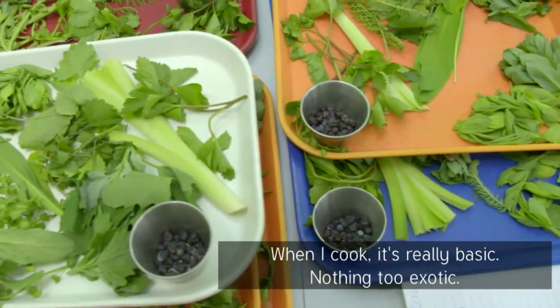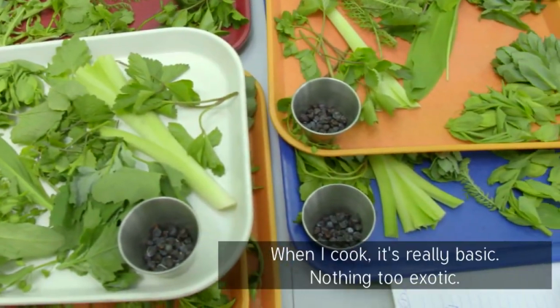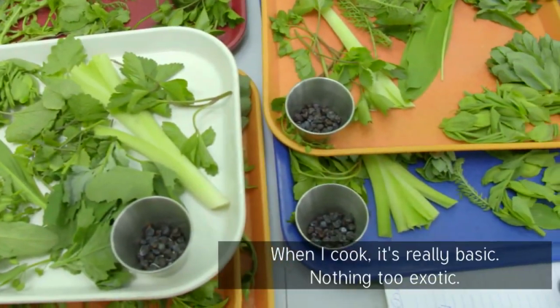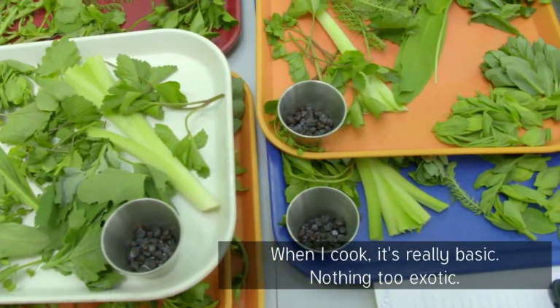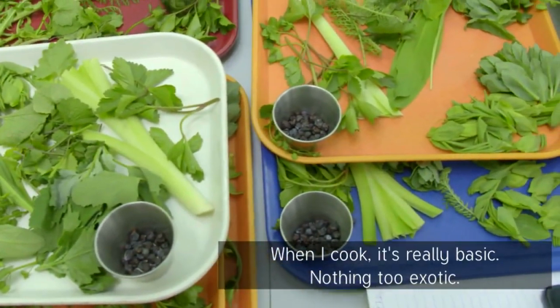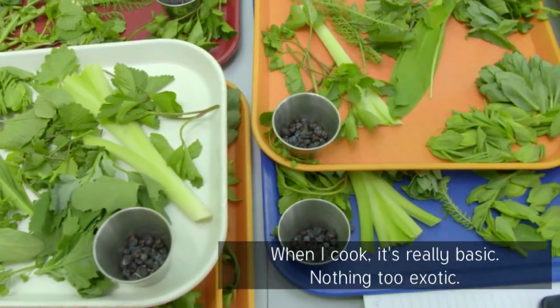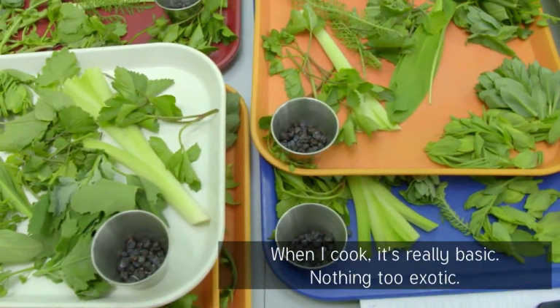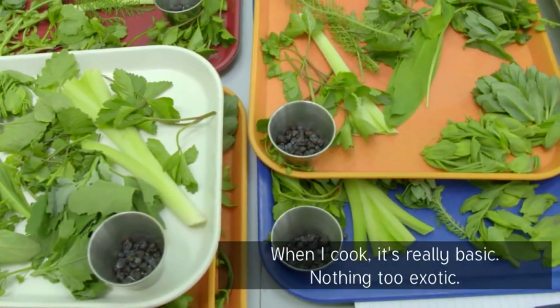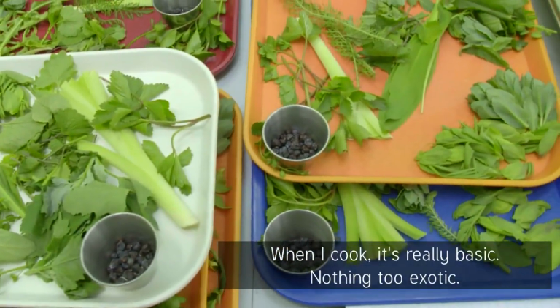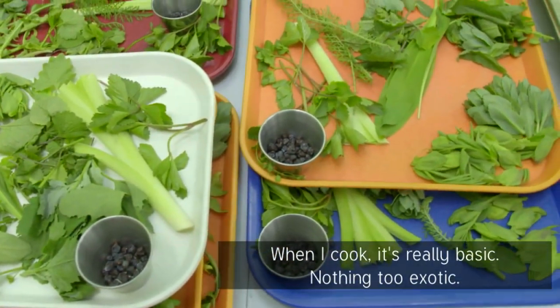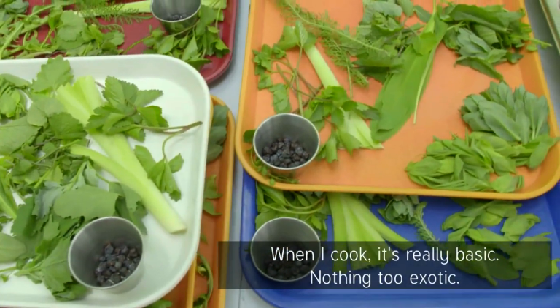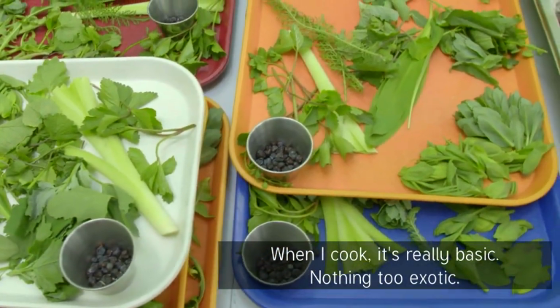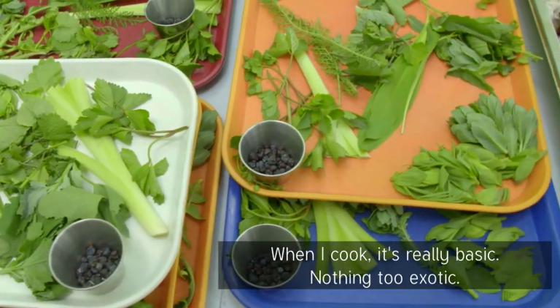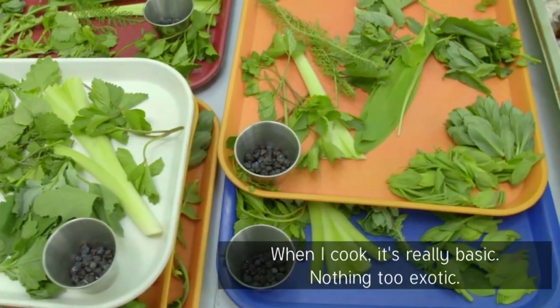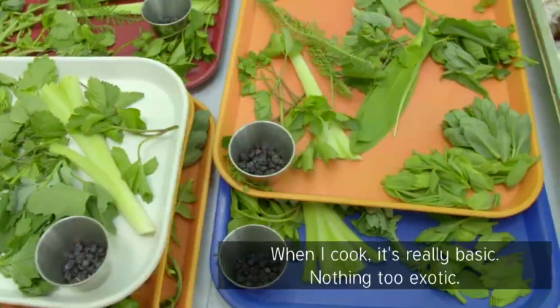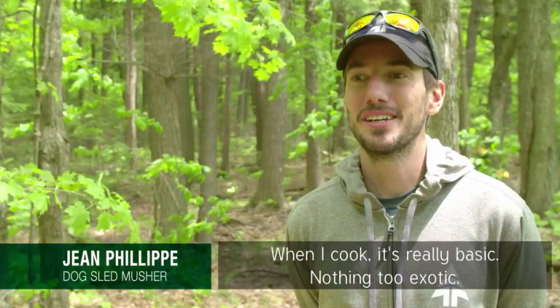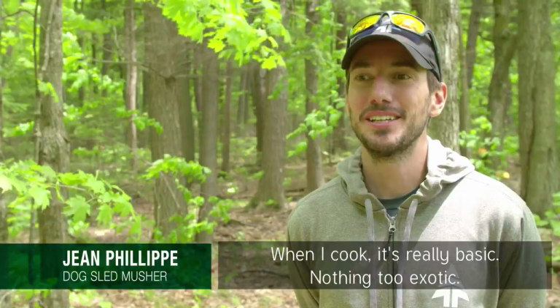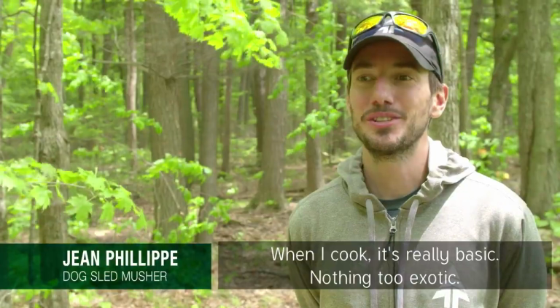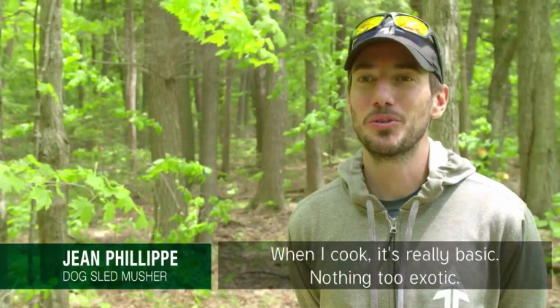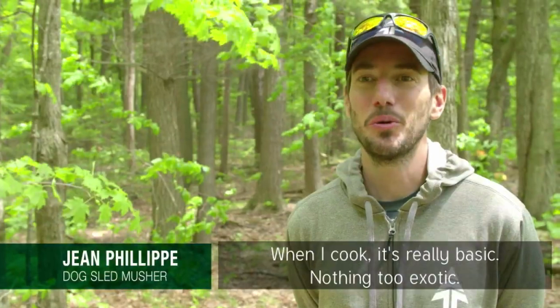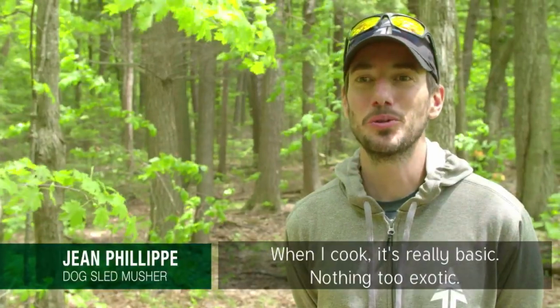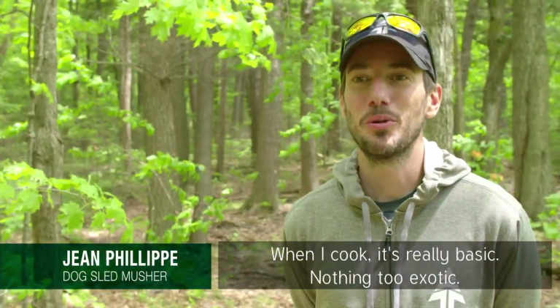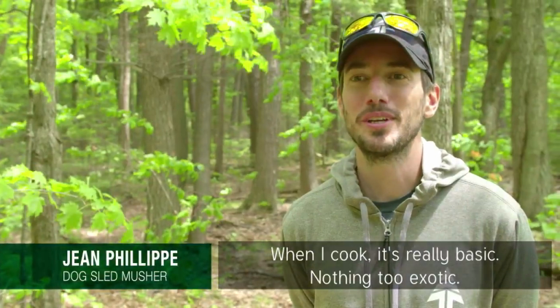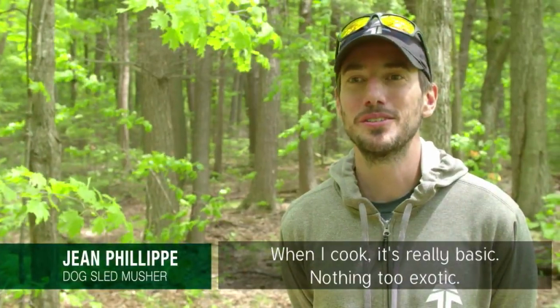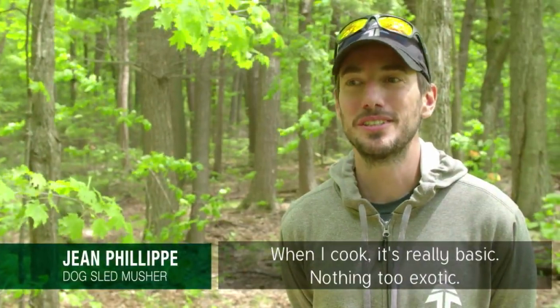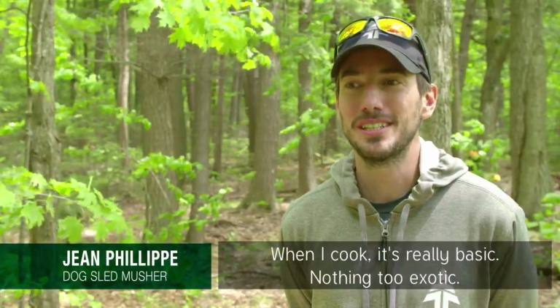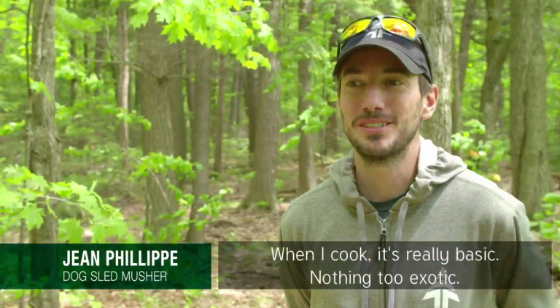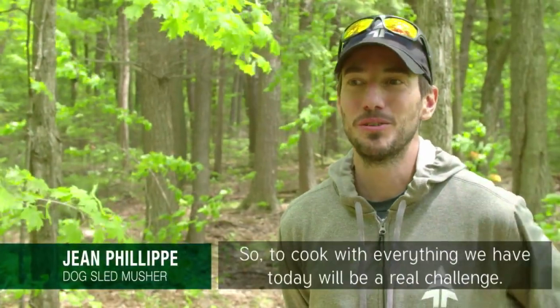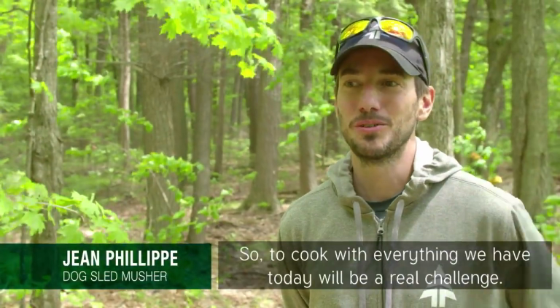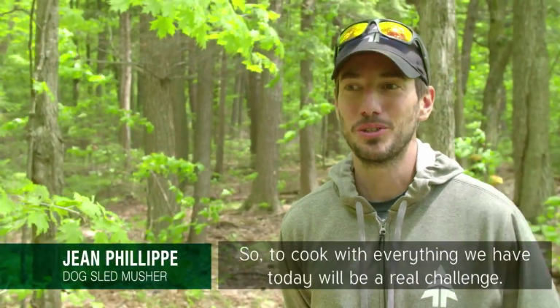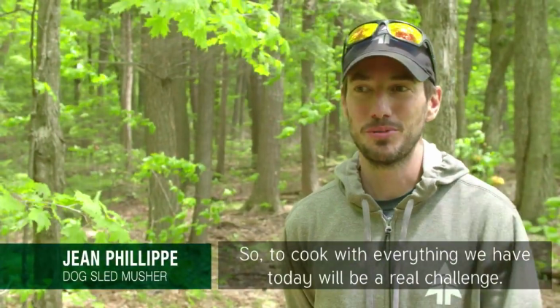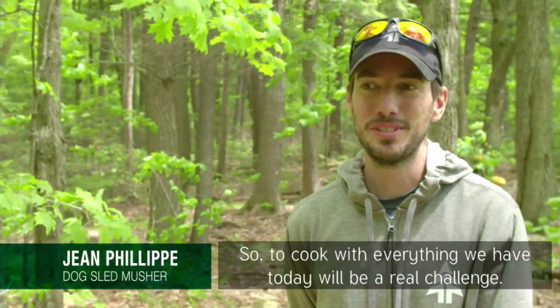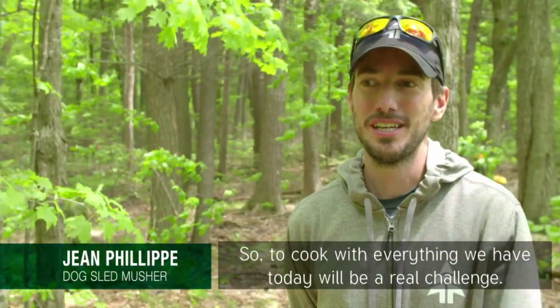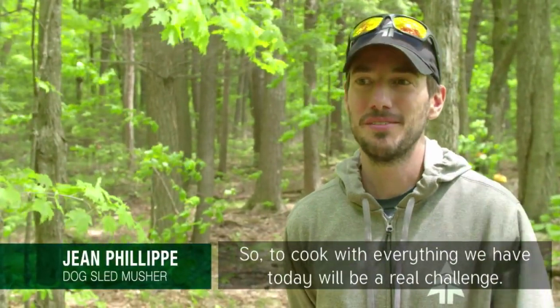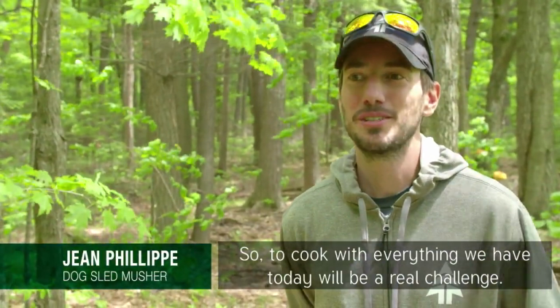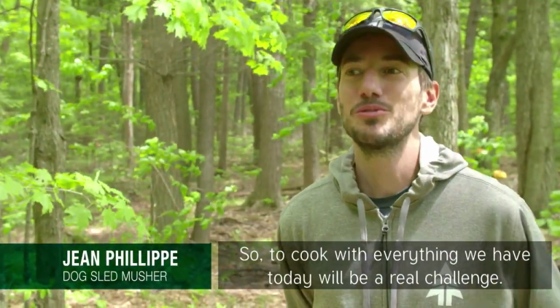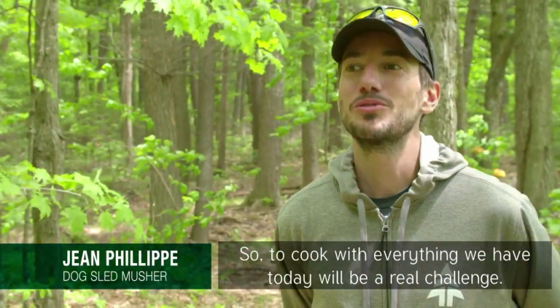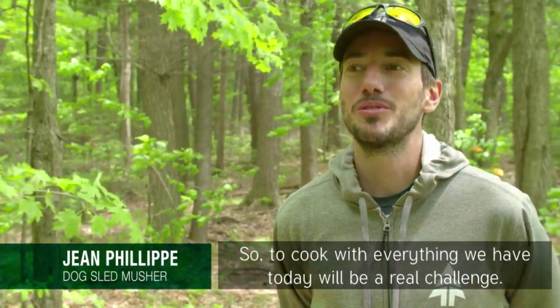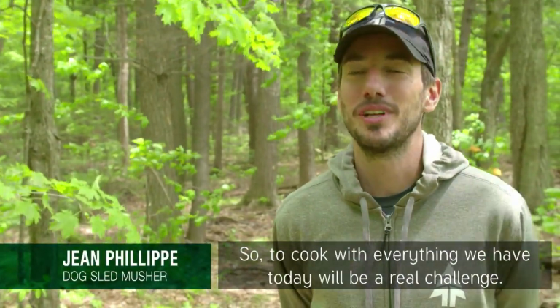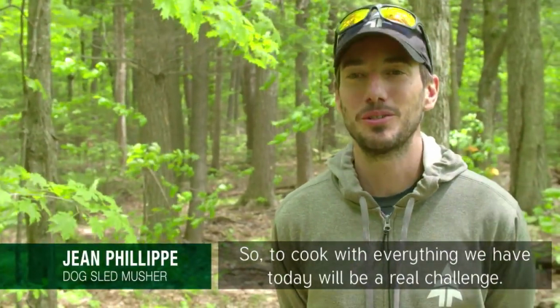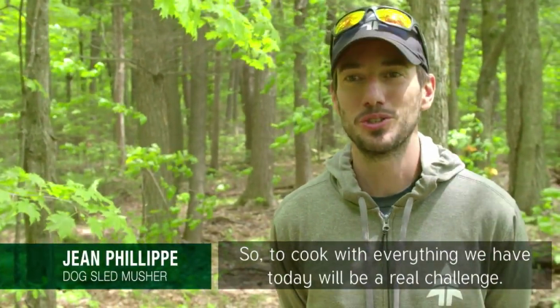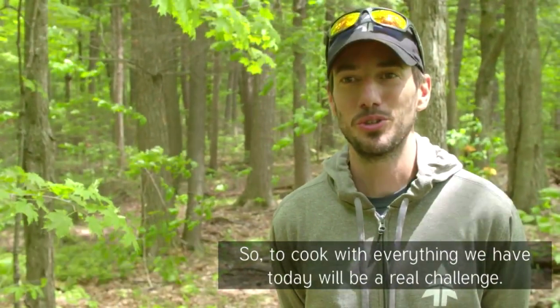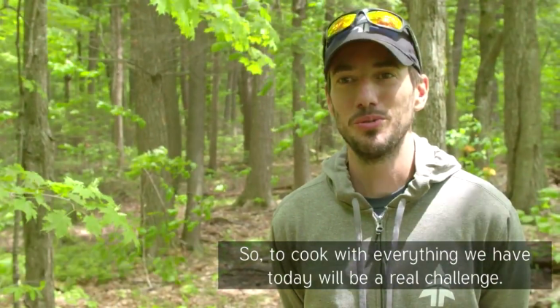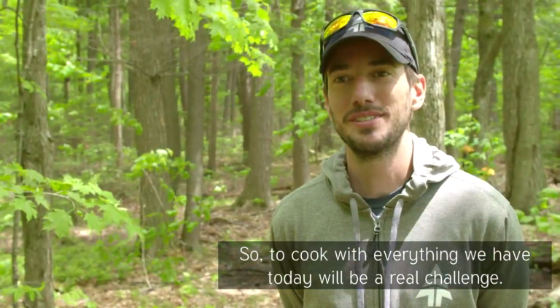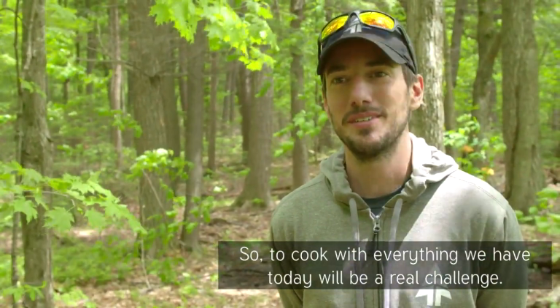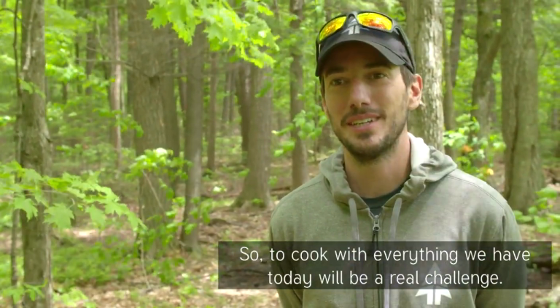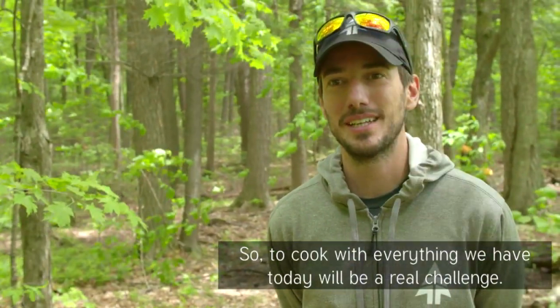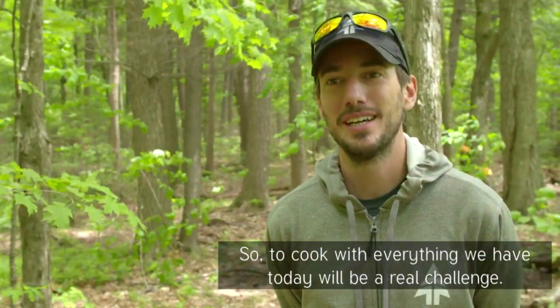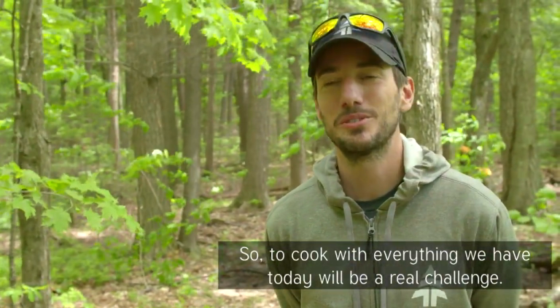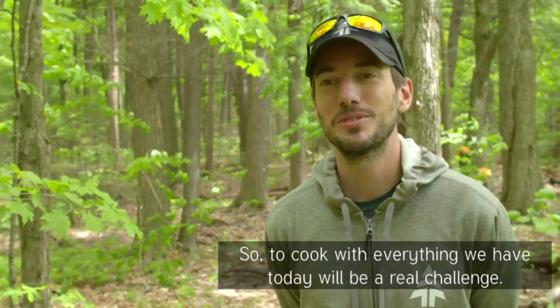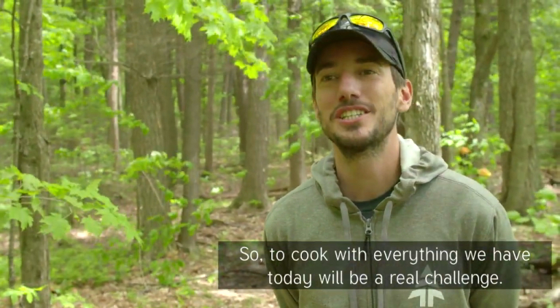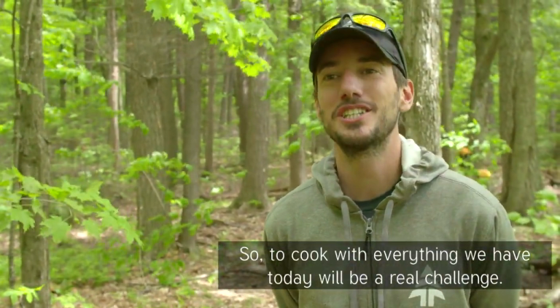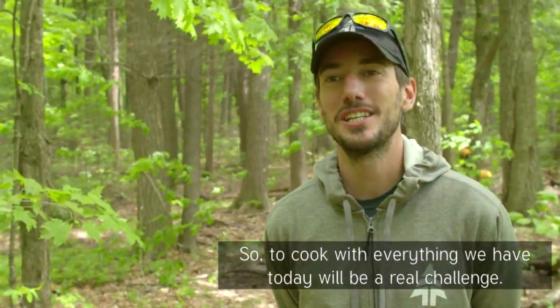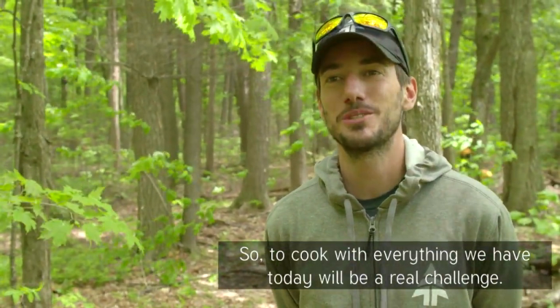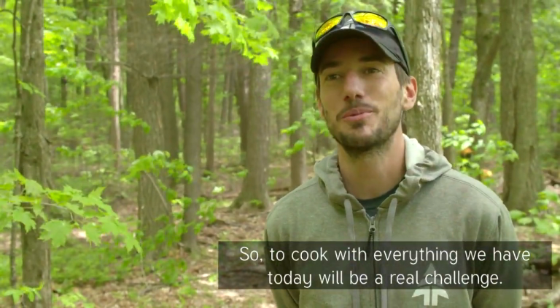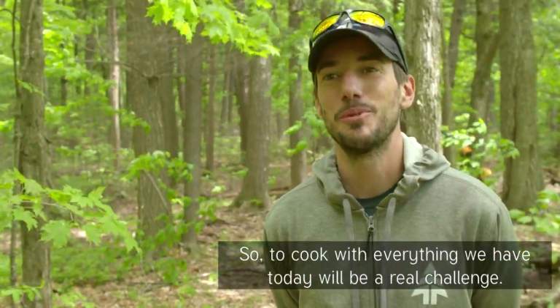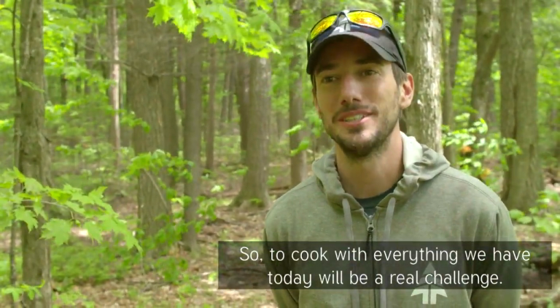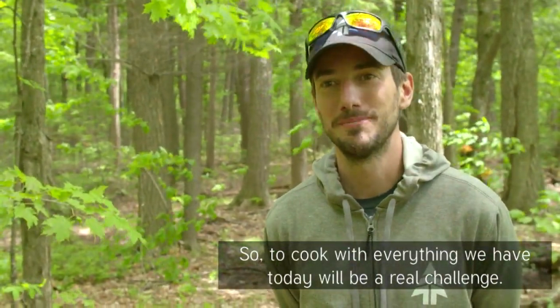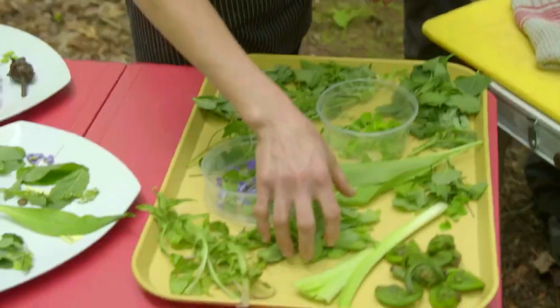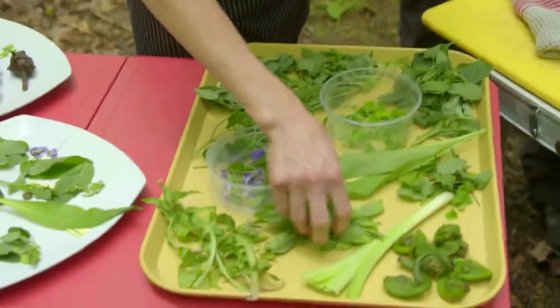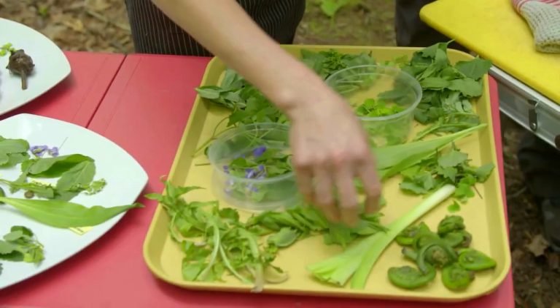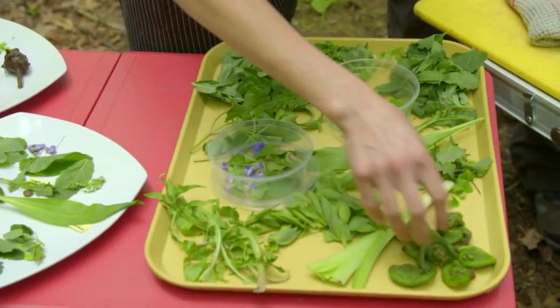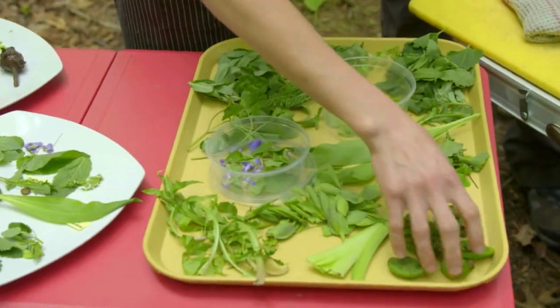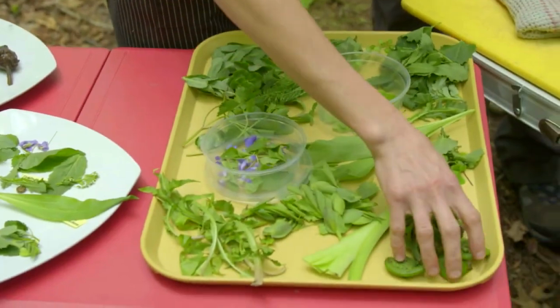I have very little knowledge with edible plants — I'd probably be eating poison ivy if someone didn't tell me what it looked like. When I cook it's really basic, nothing too exotic. So to cook with everything we have today, it's going to be a challenge for me.